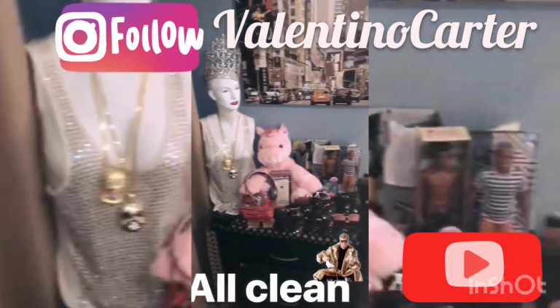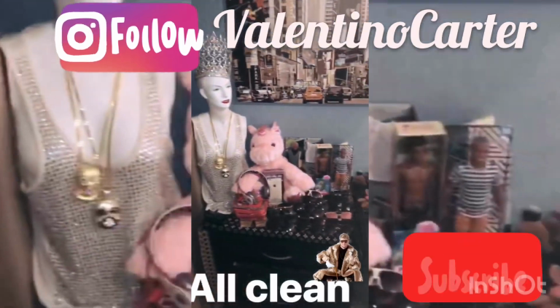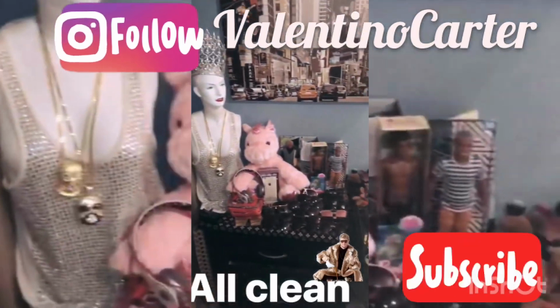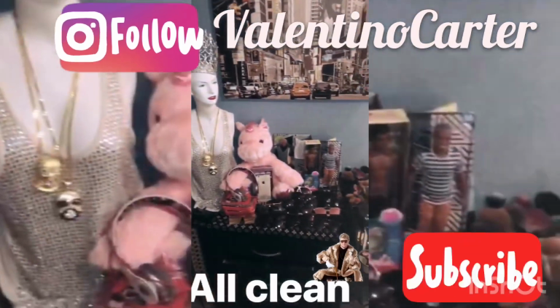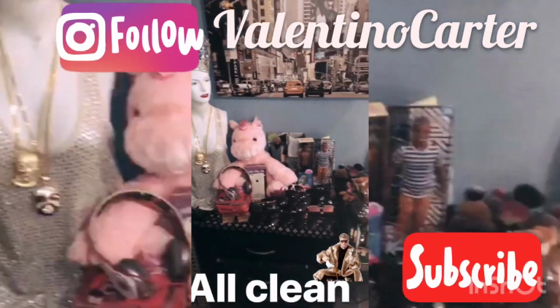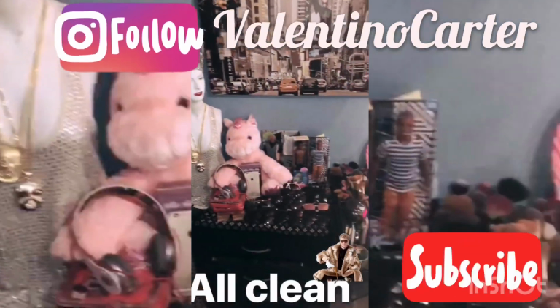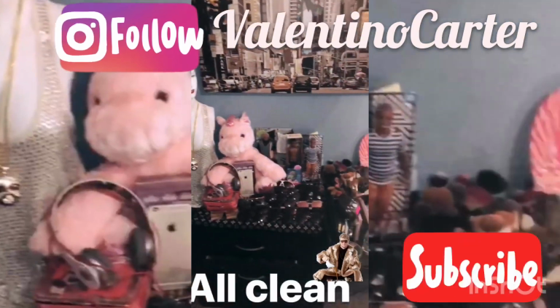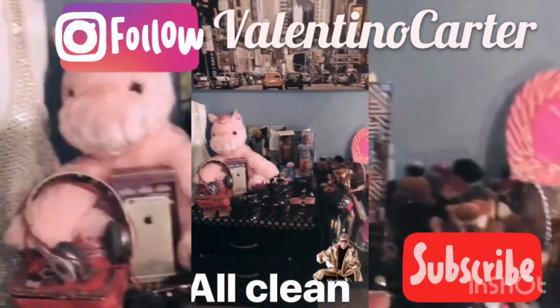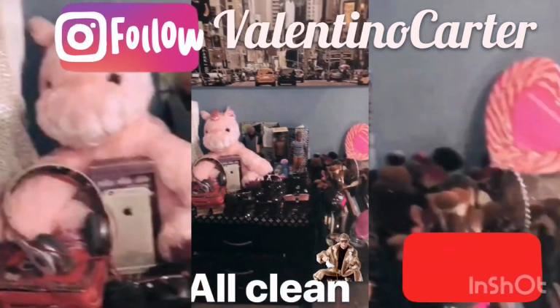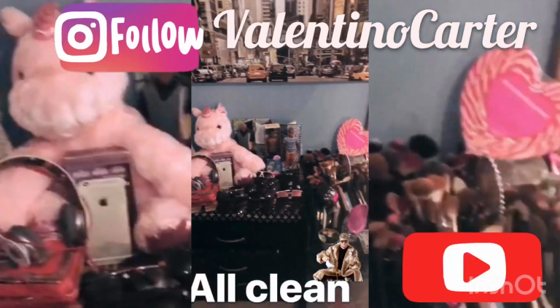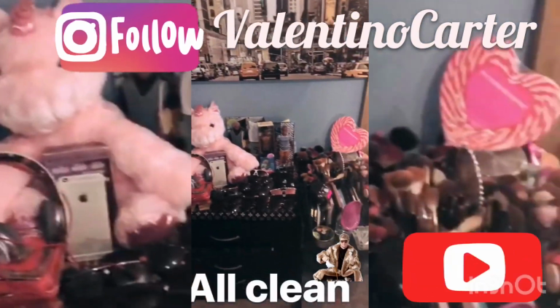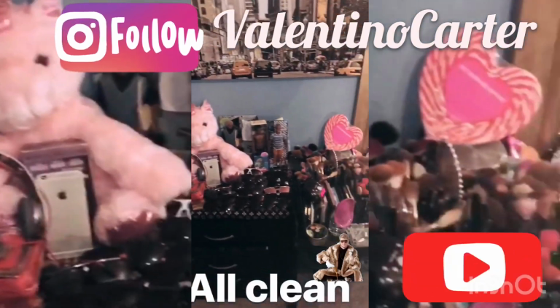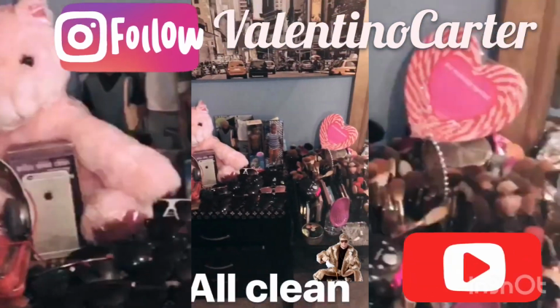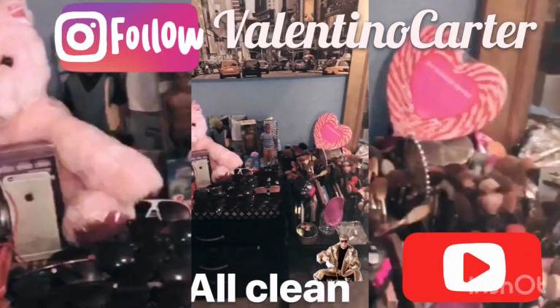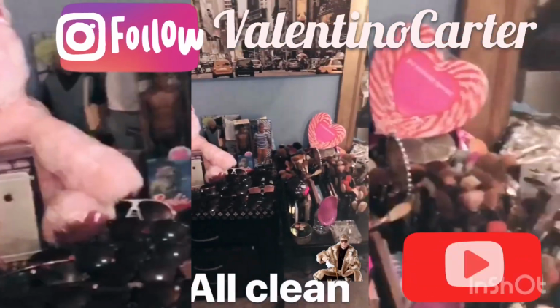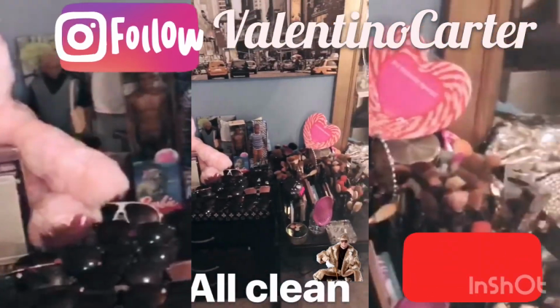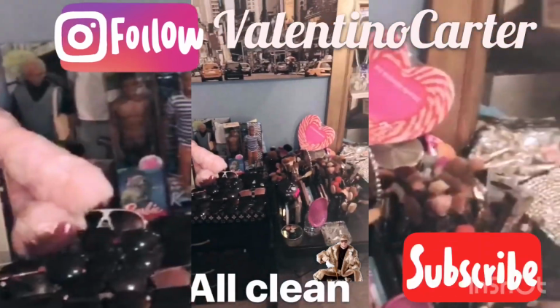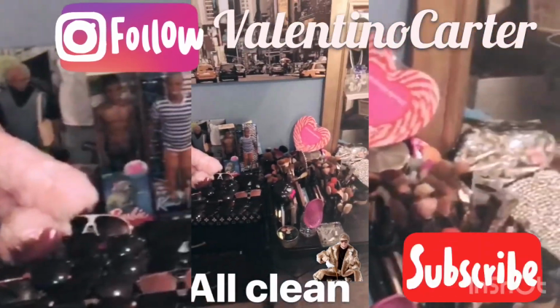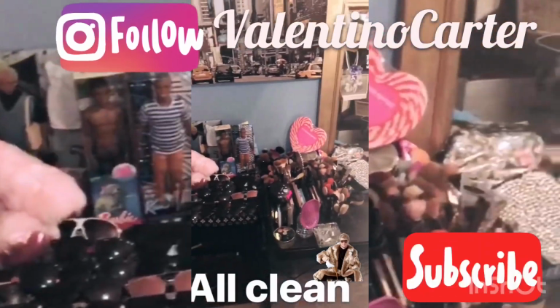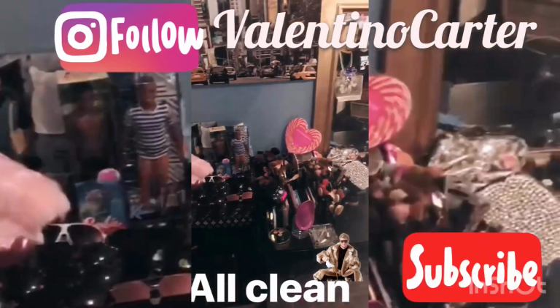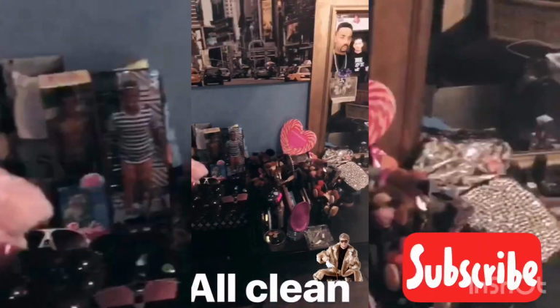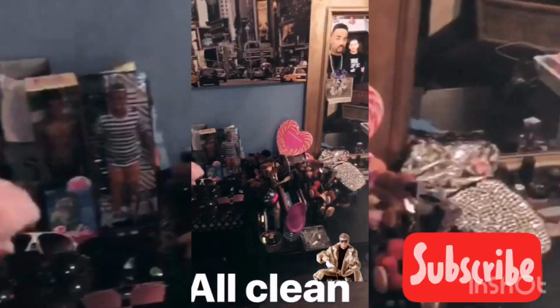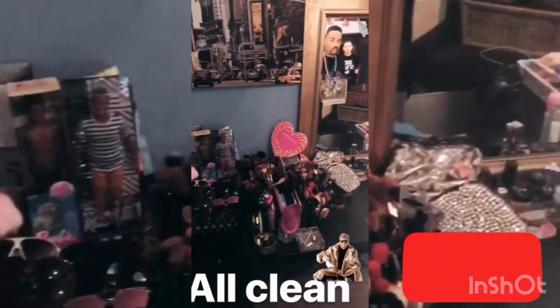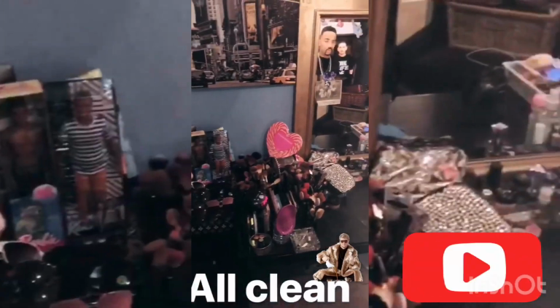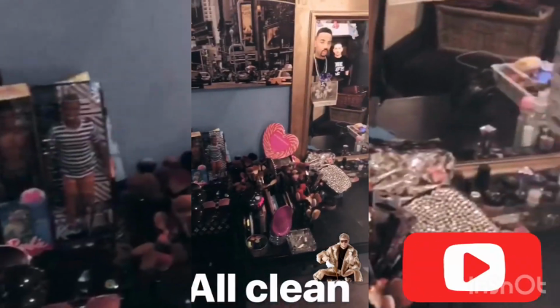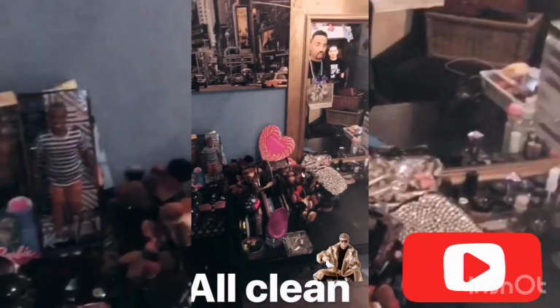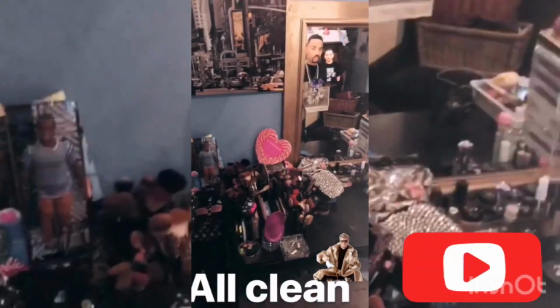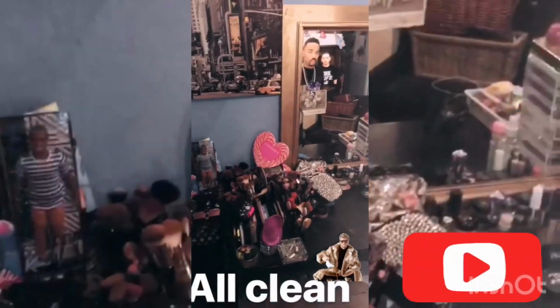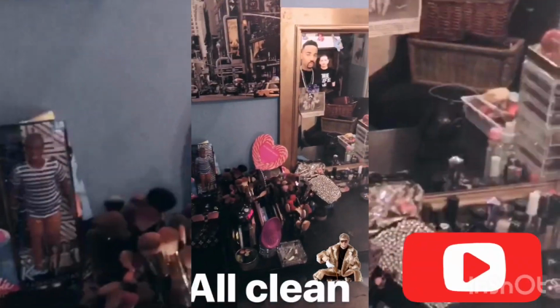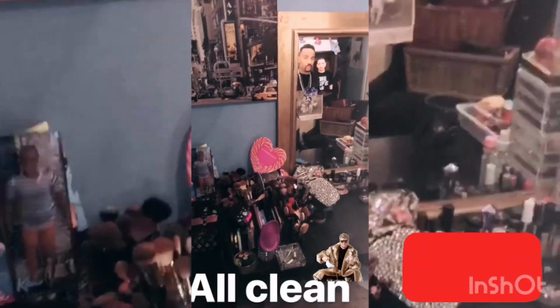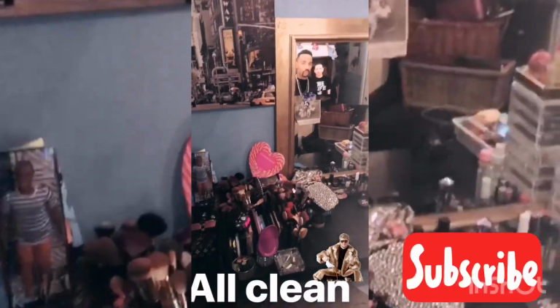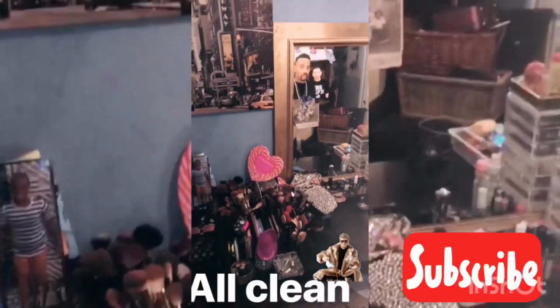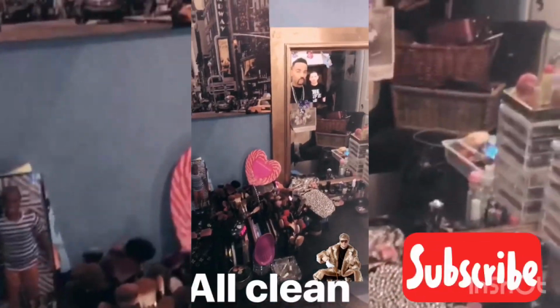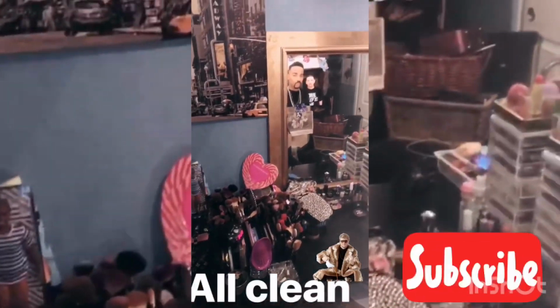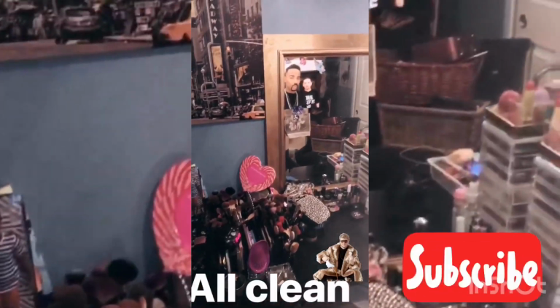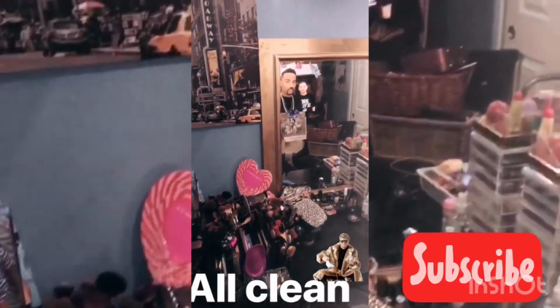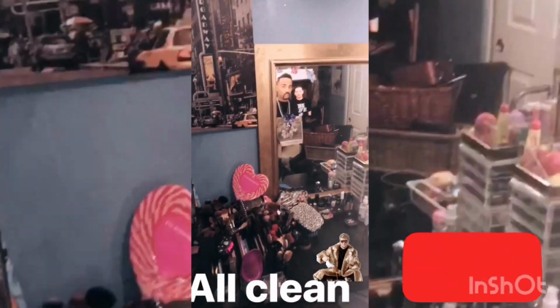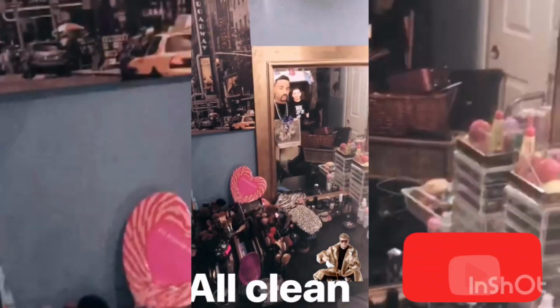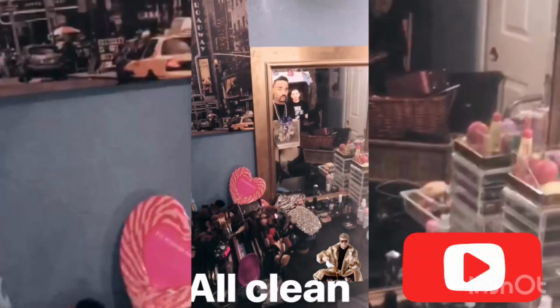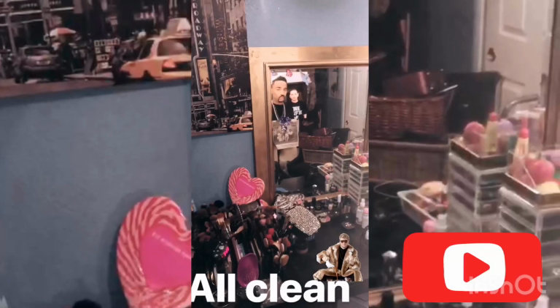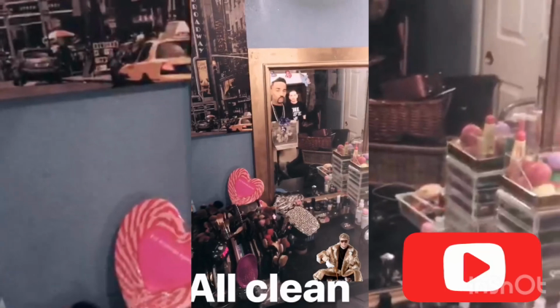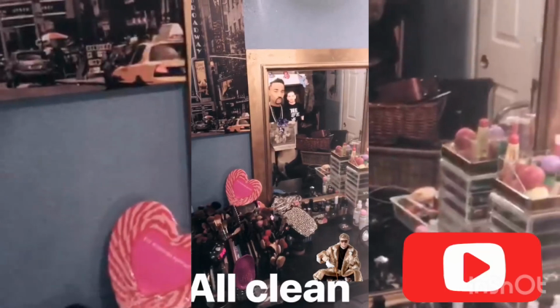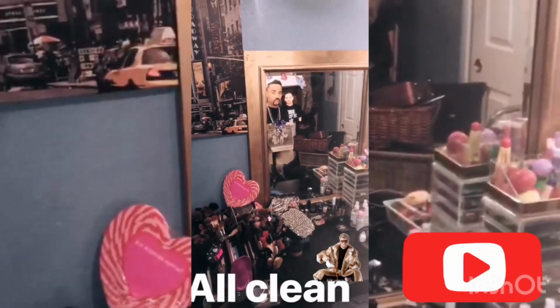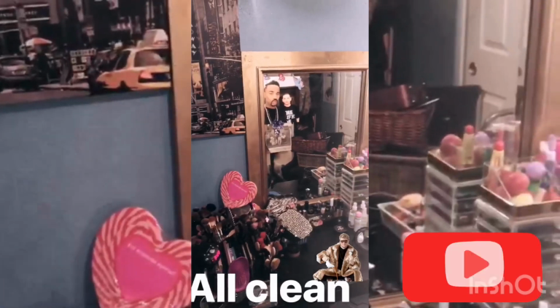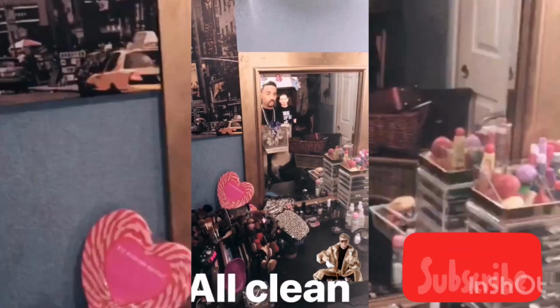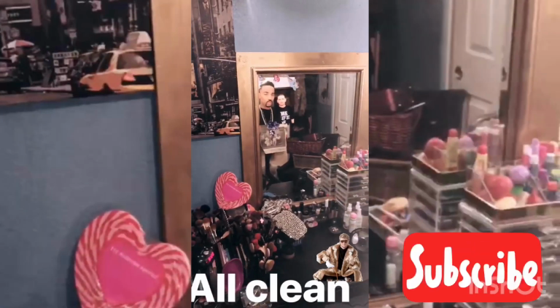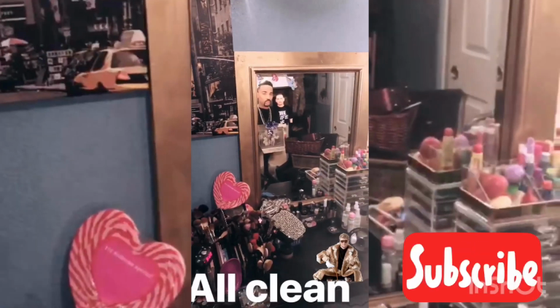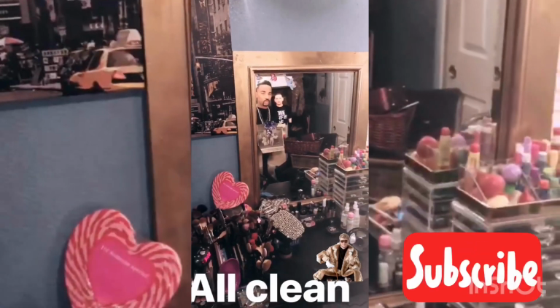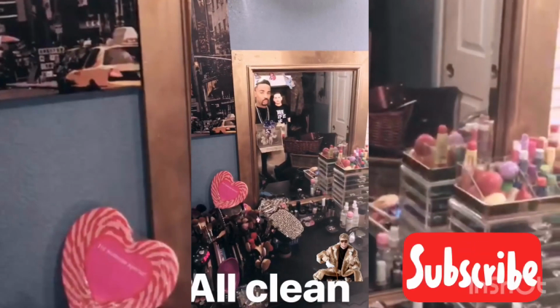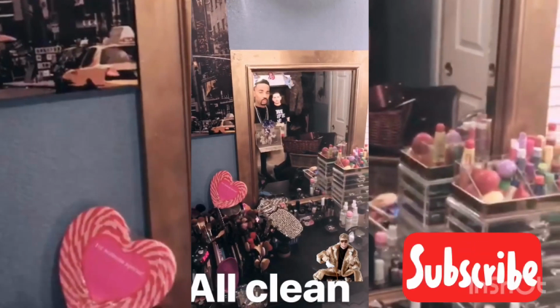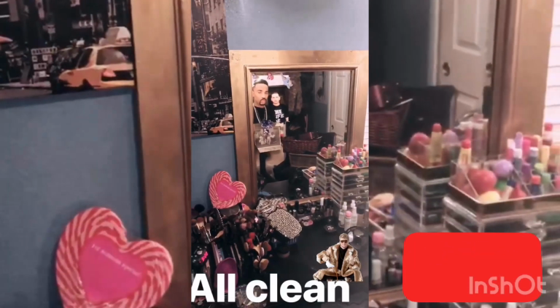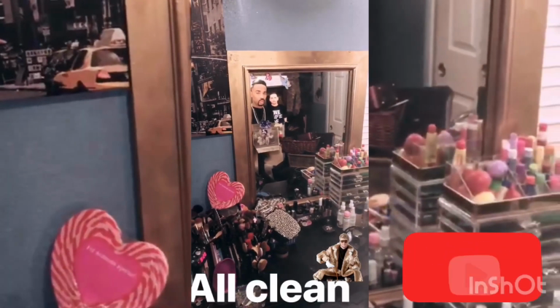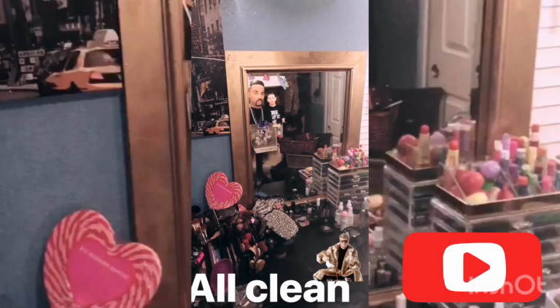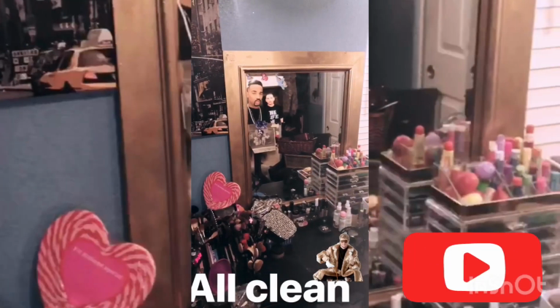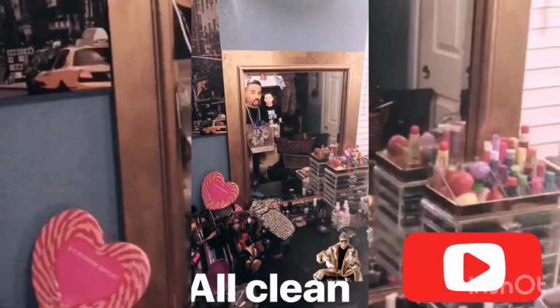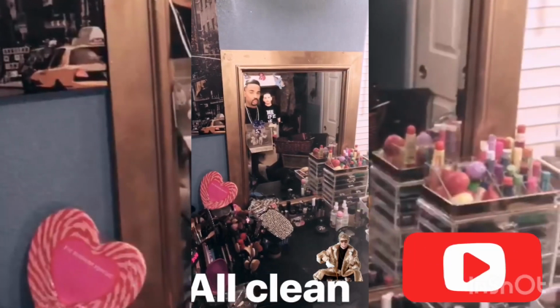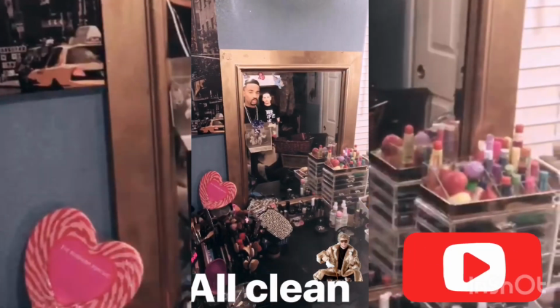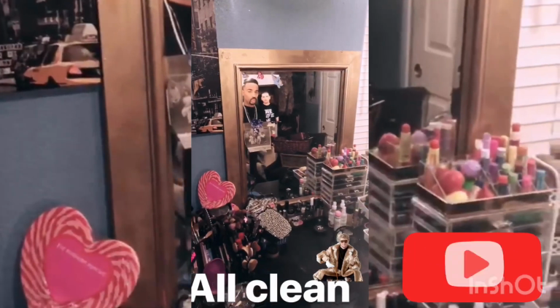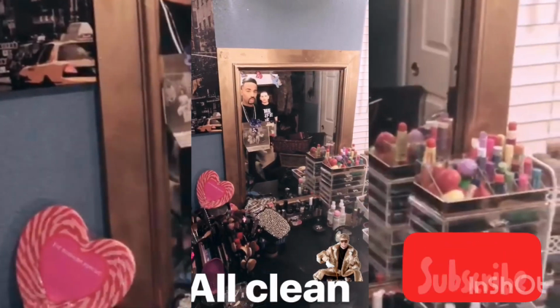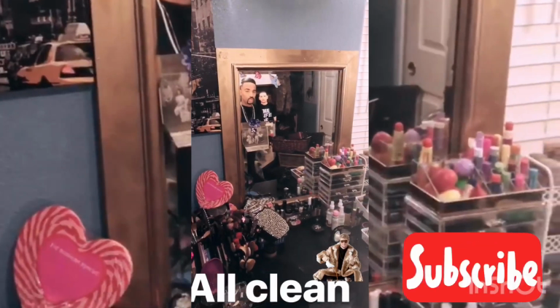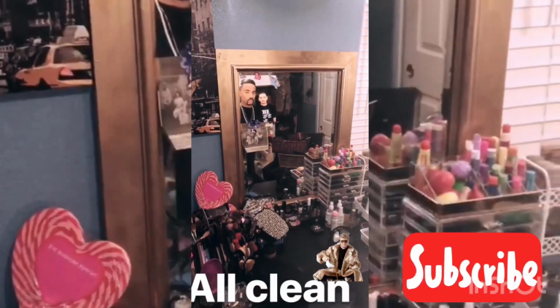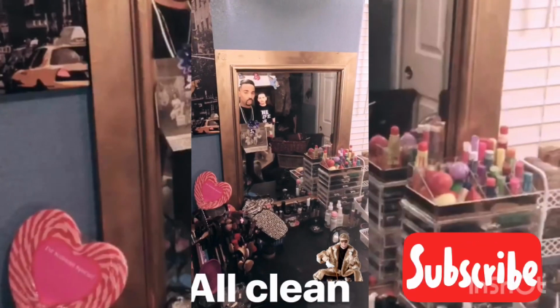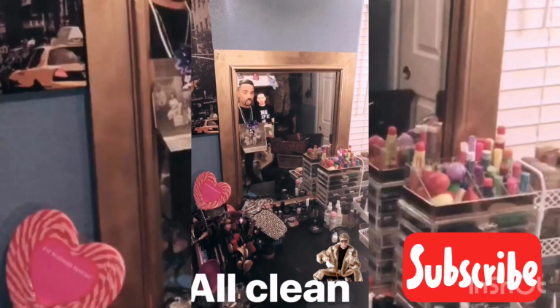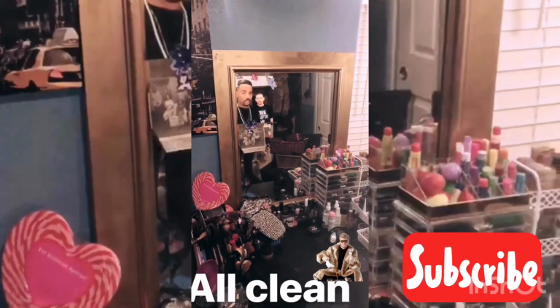What is up YouTube? I just got through cleaning the room up and I was like, how about I do a full face? So that's what I'm about to do.